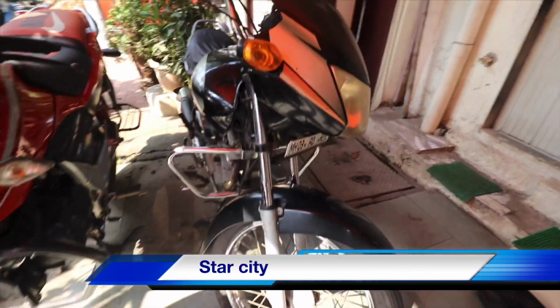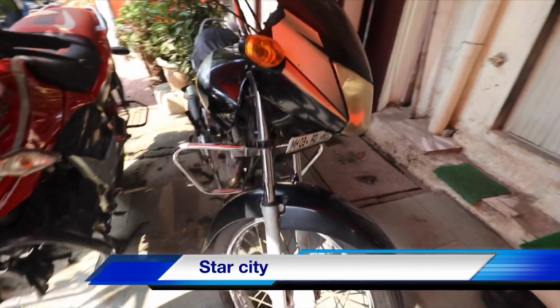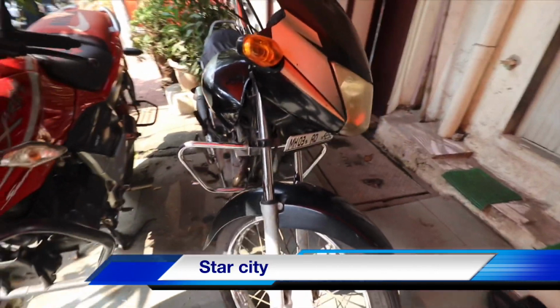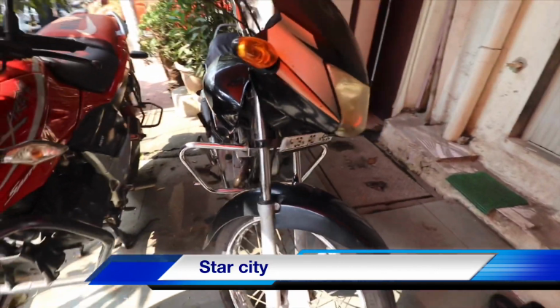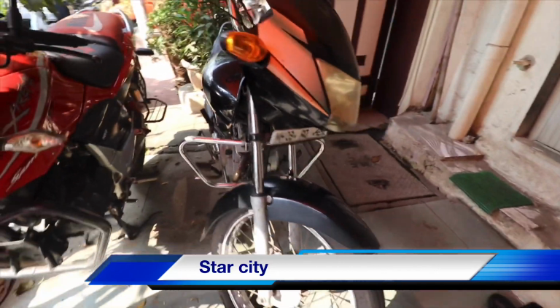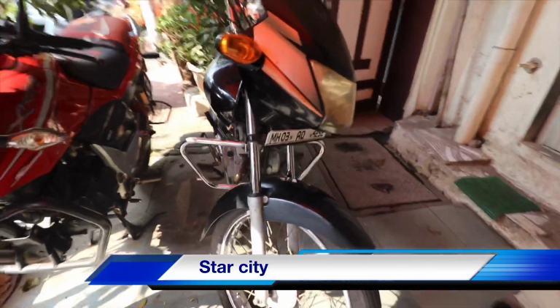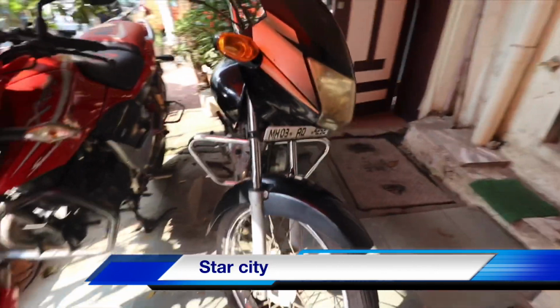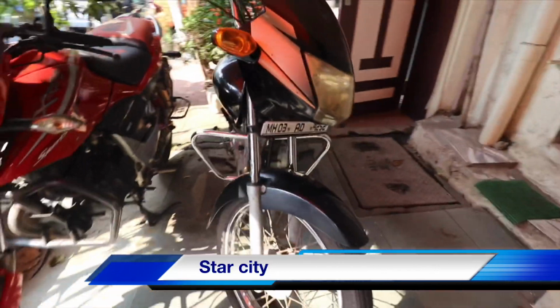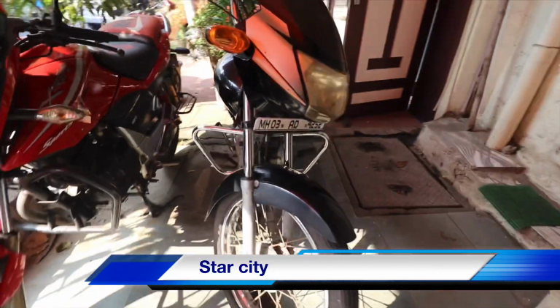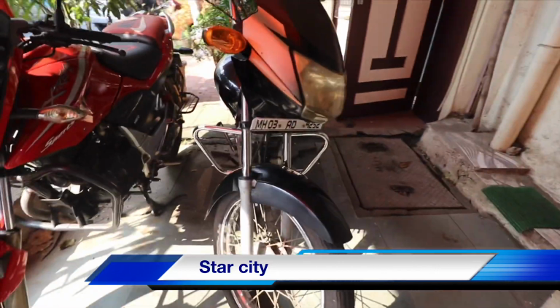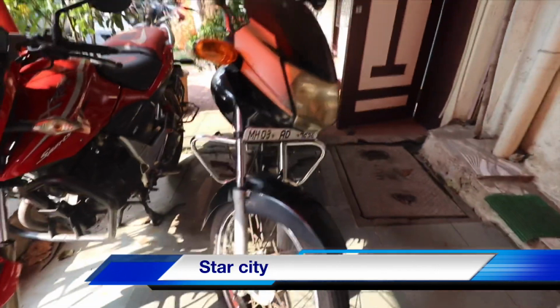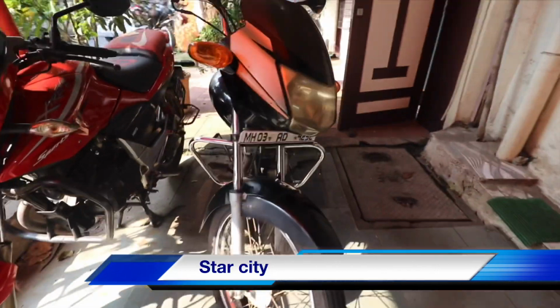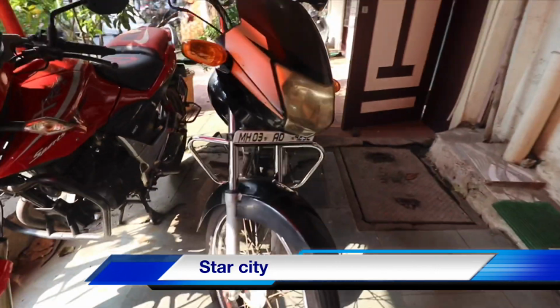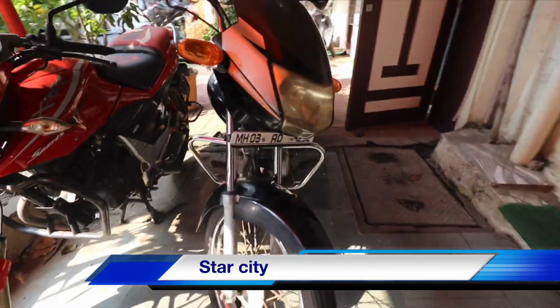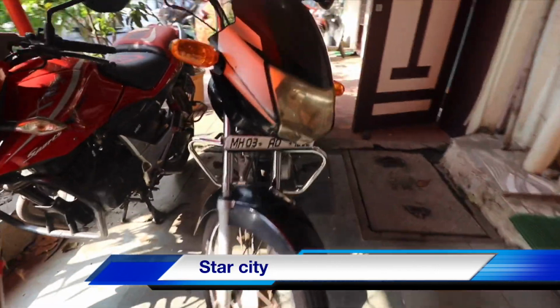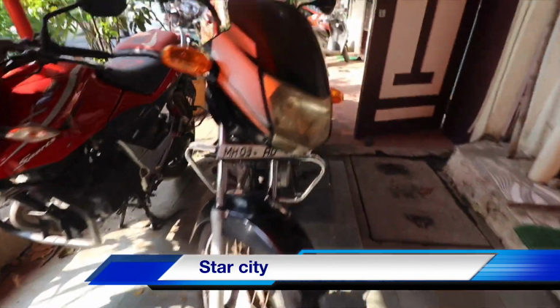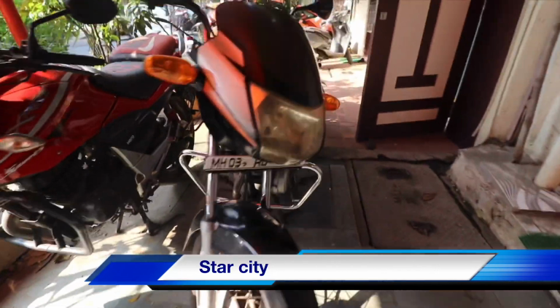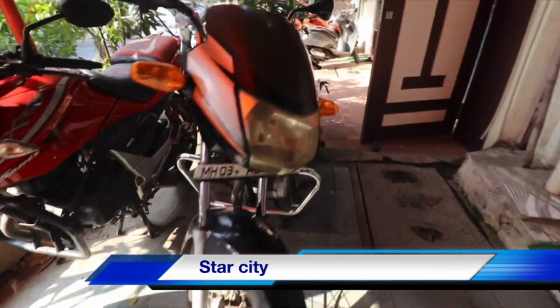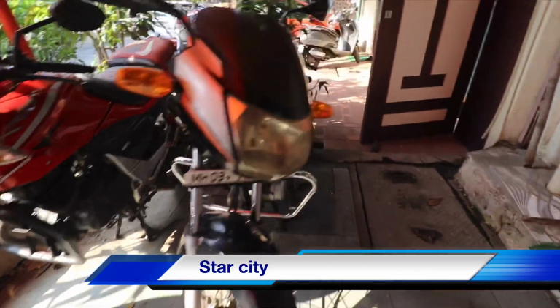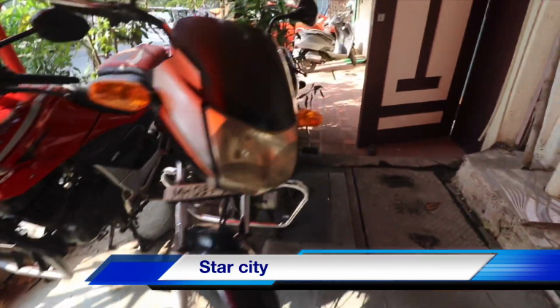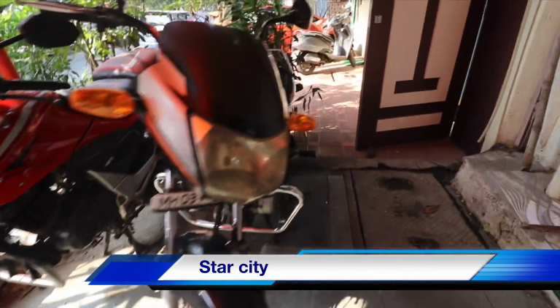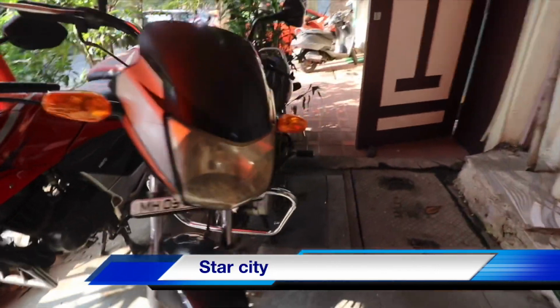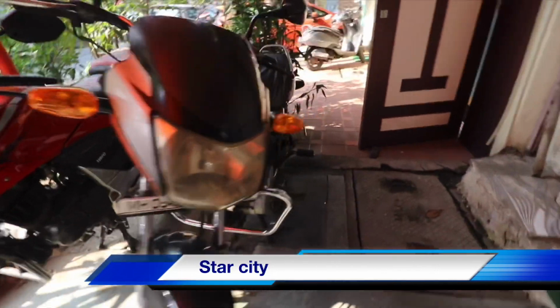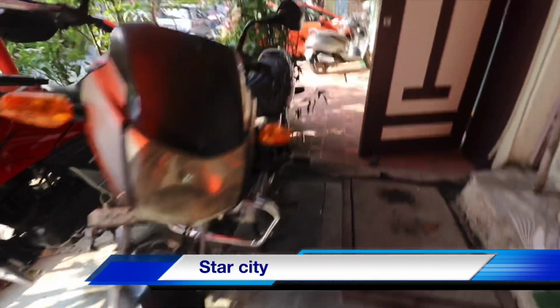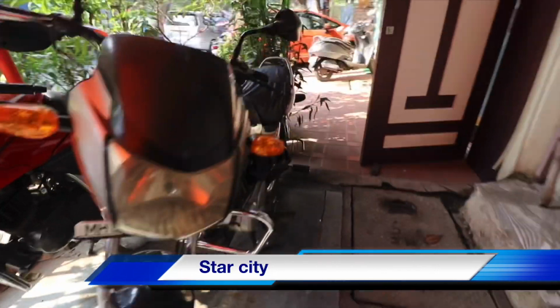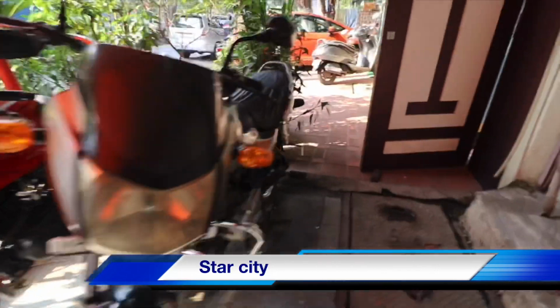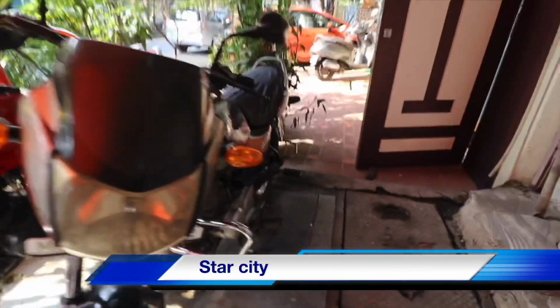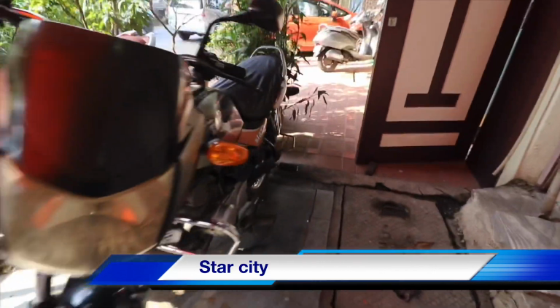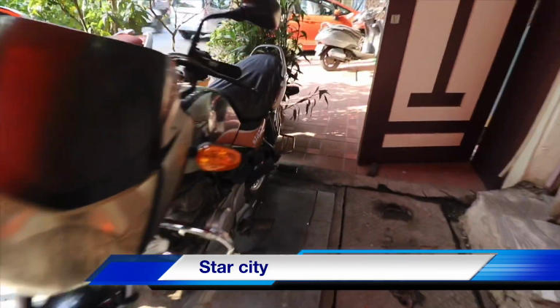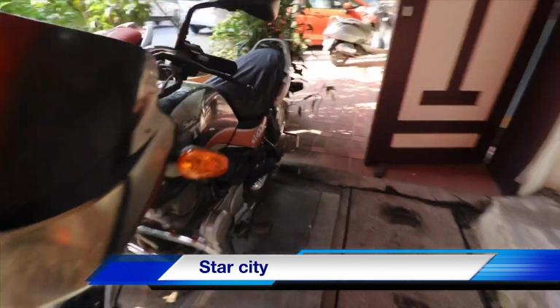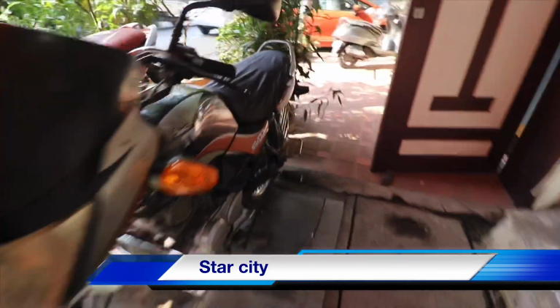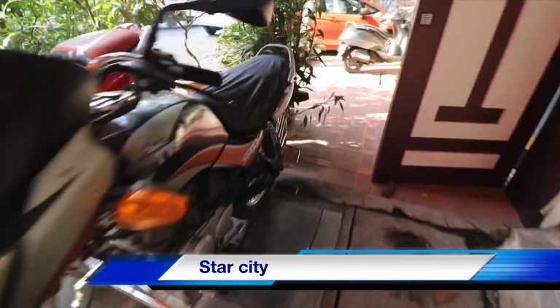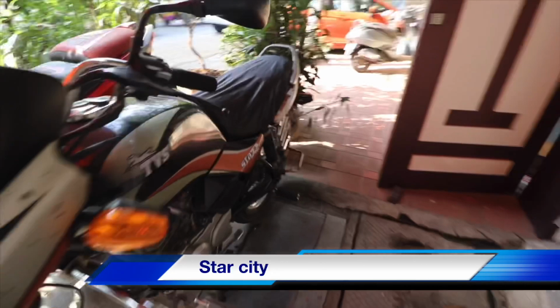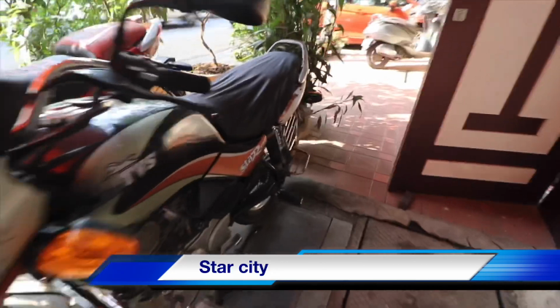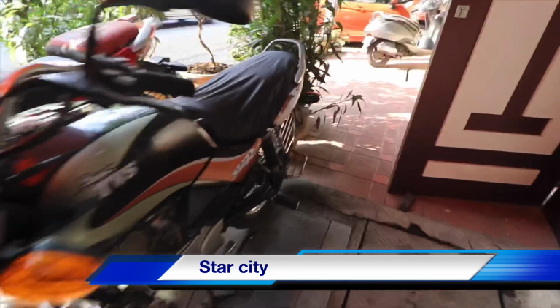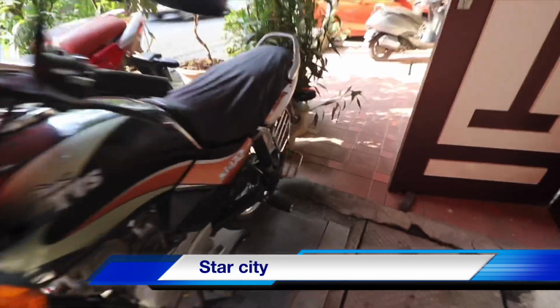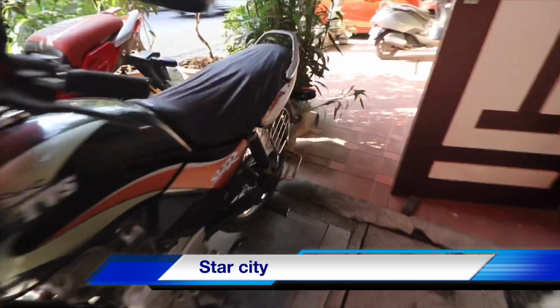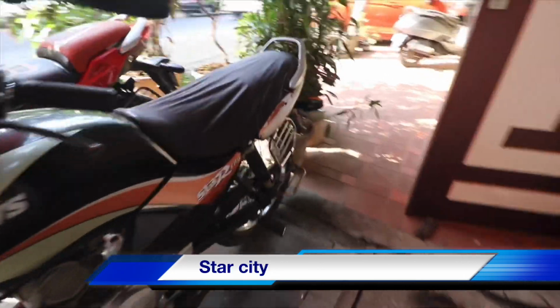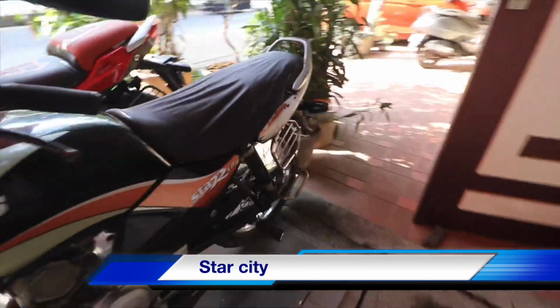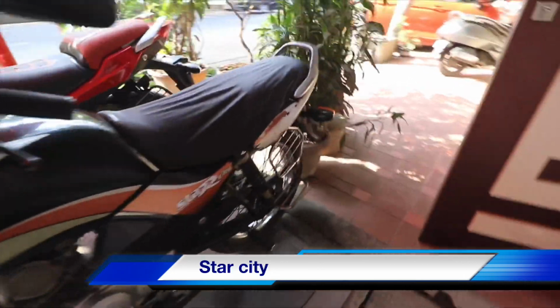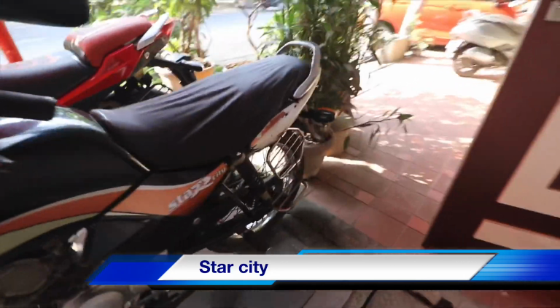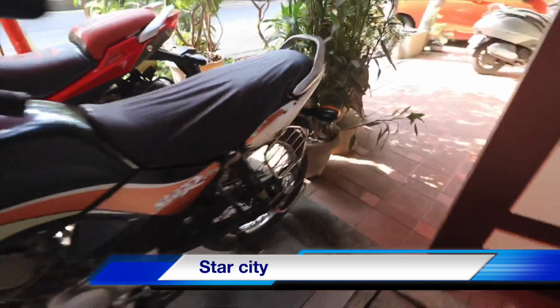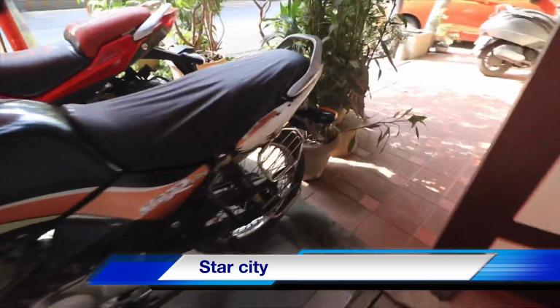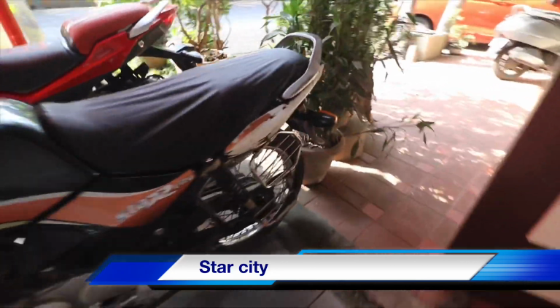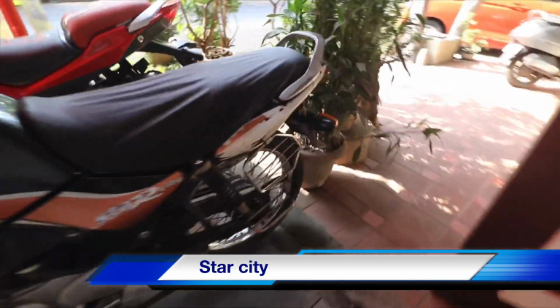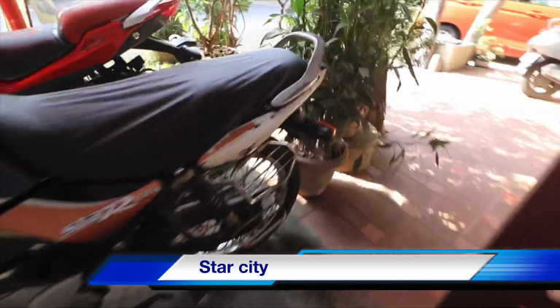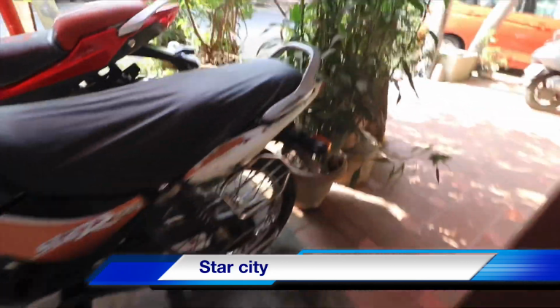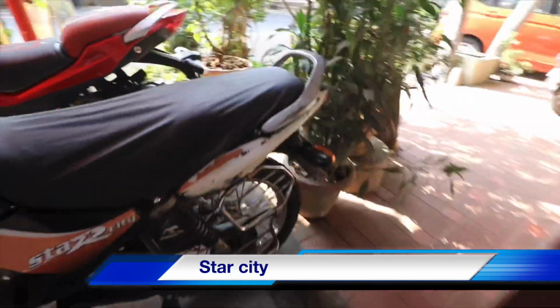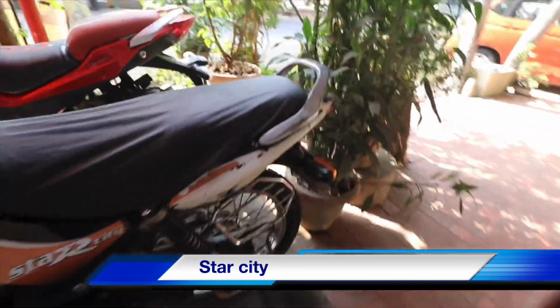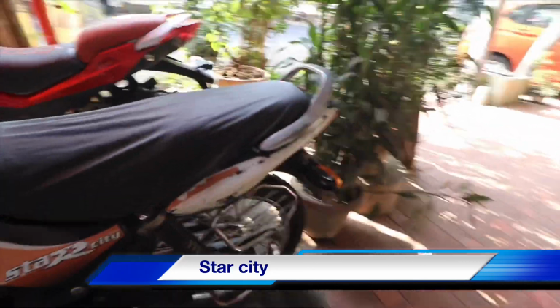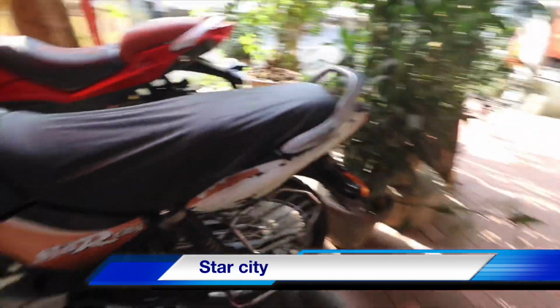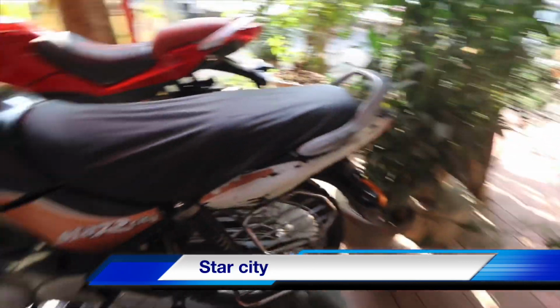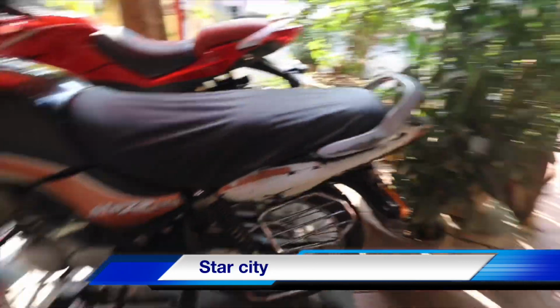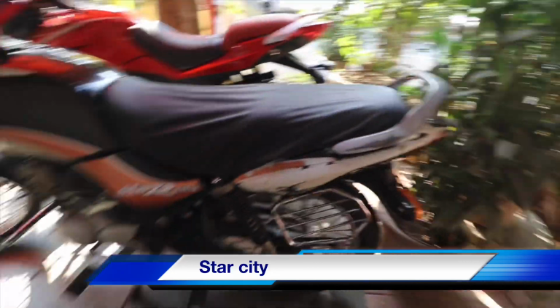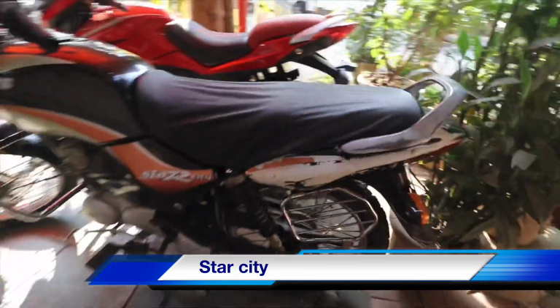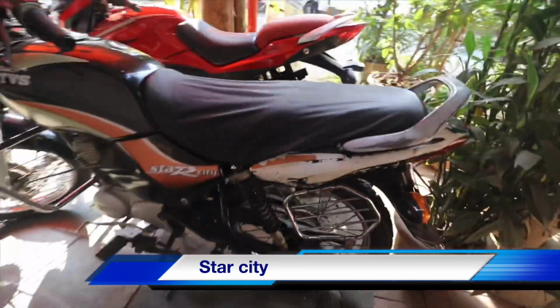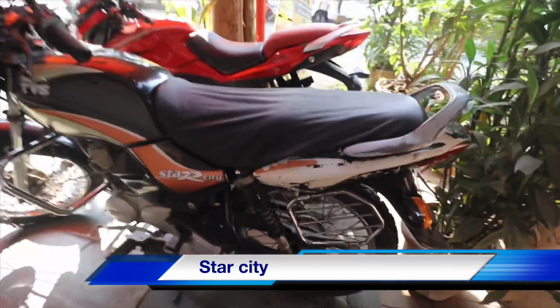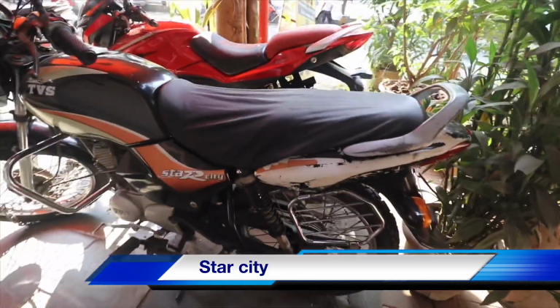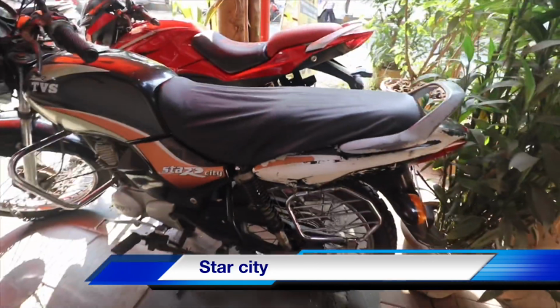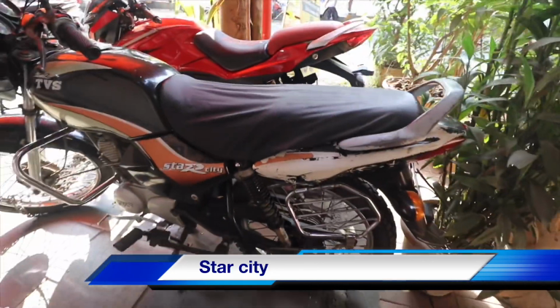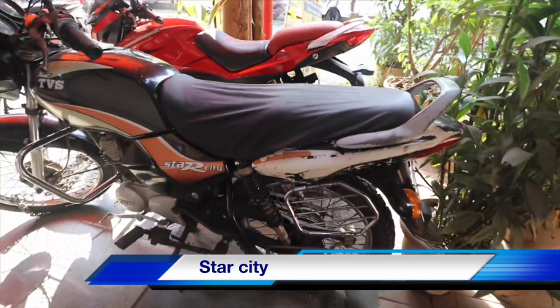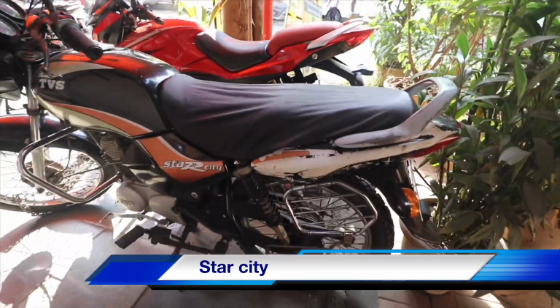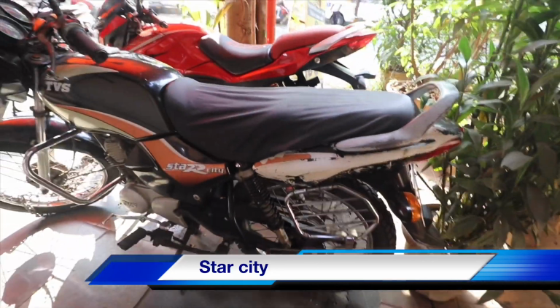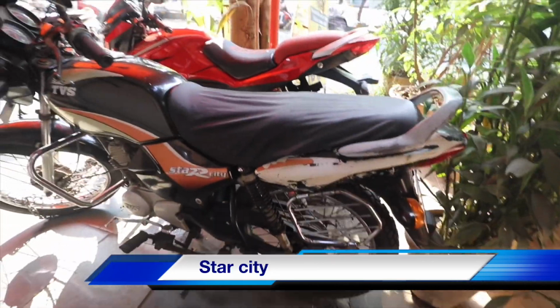This bike has 30,000 km running and the price is ₹16,000.